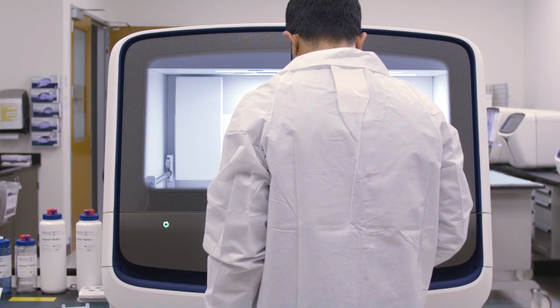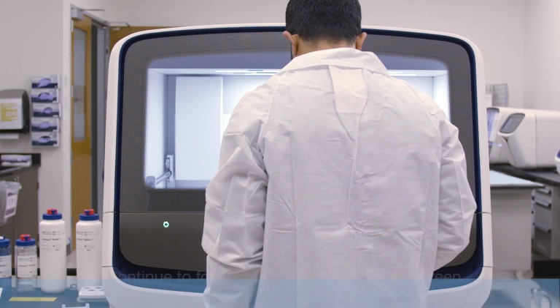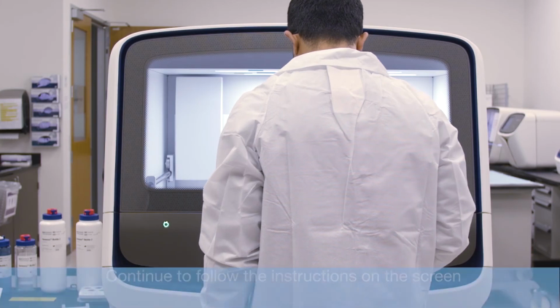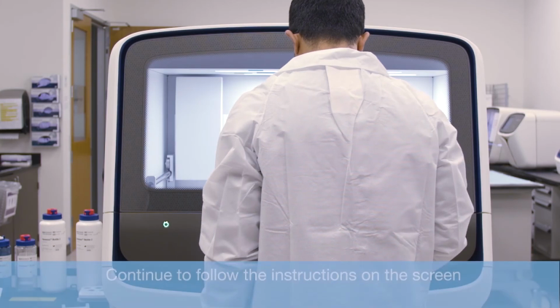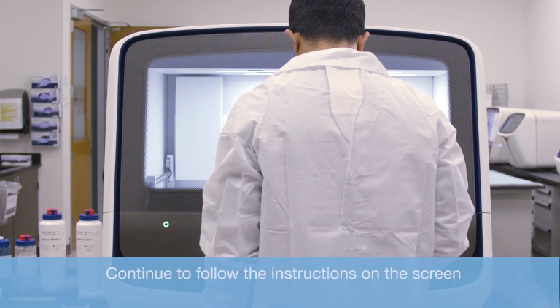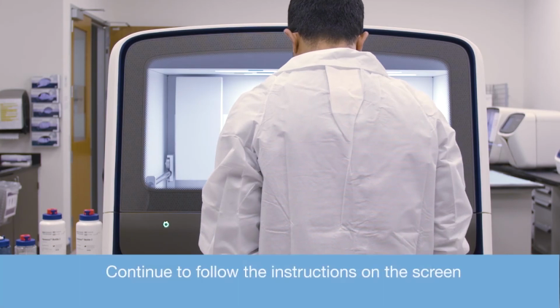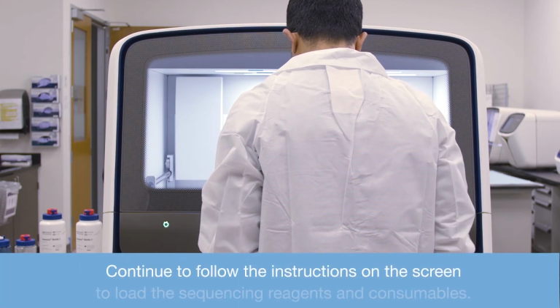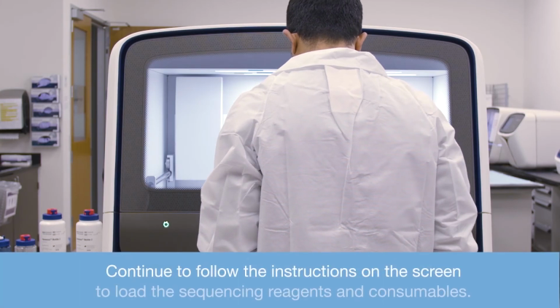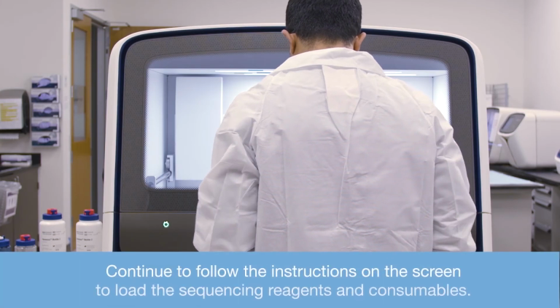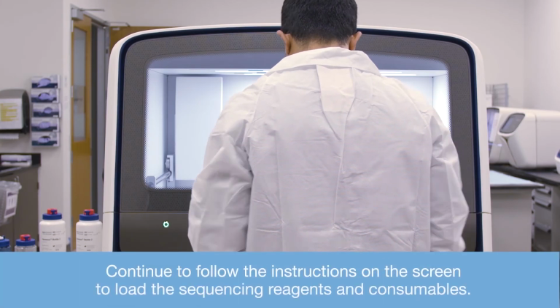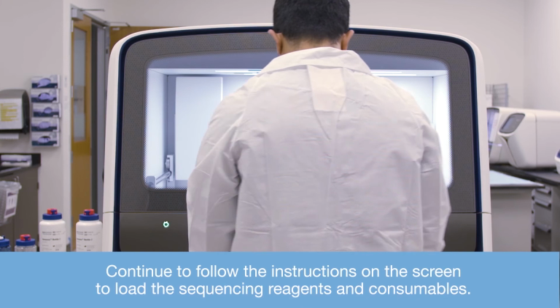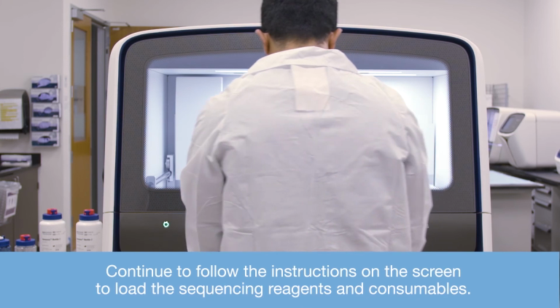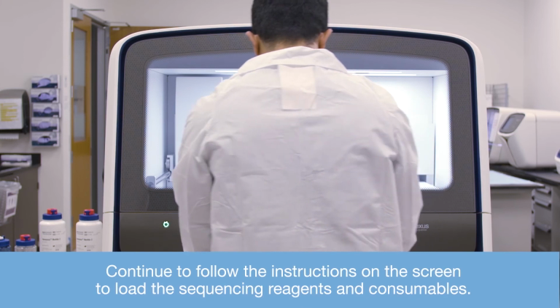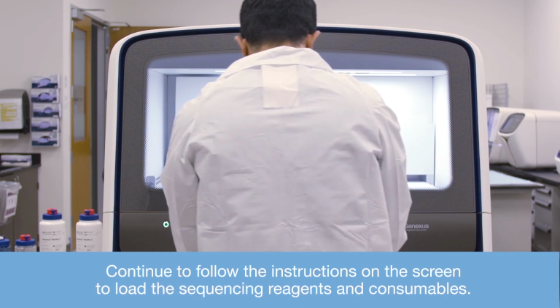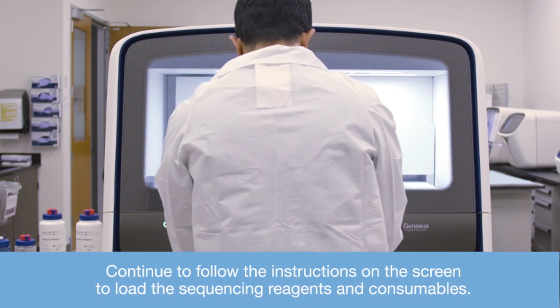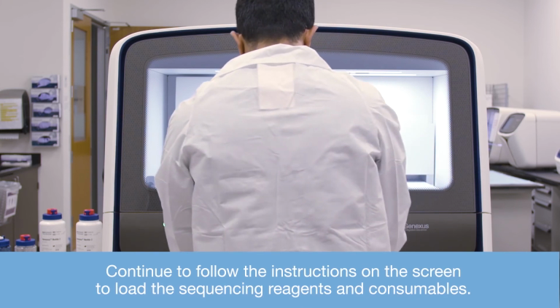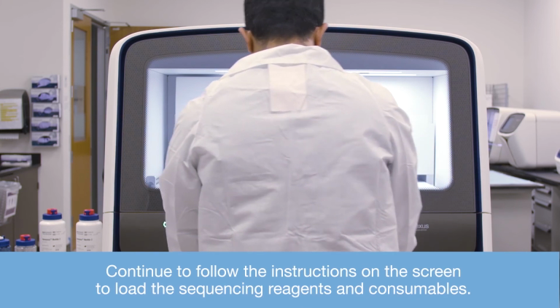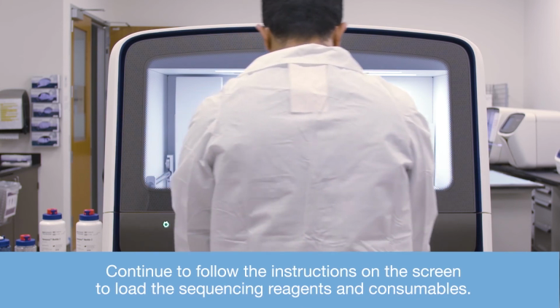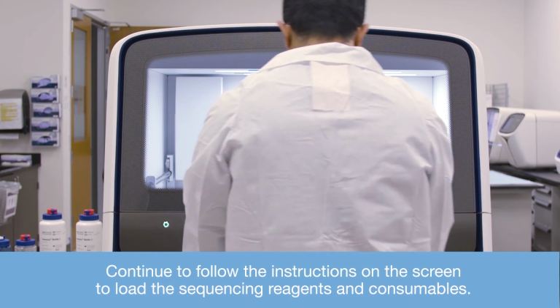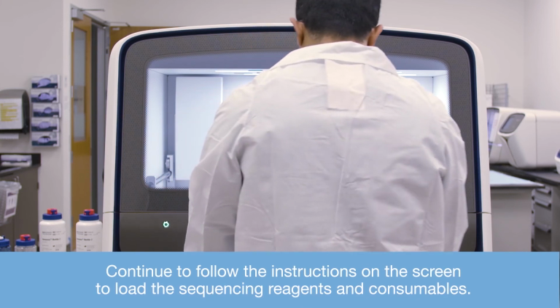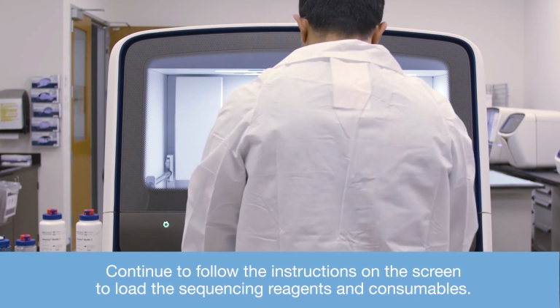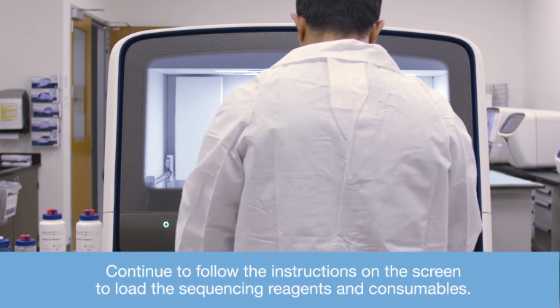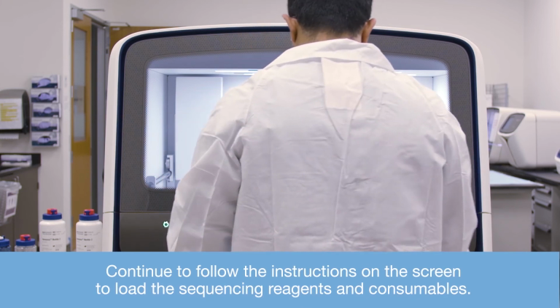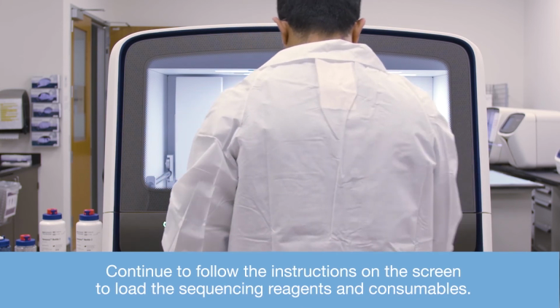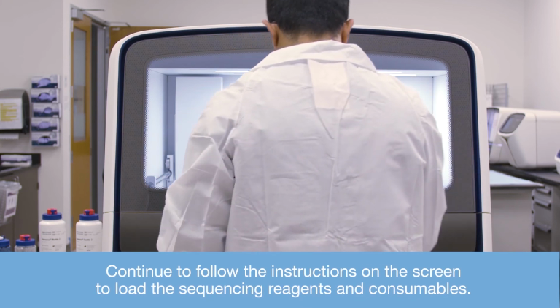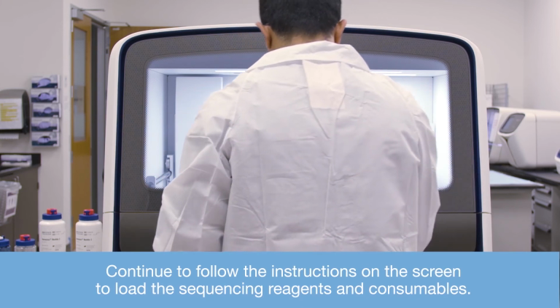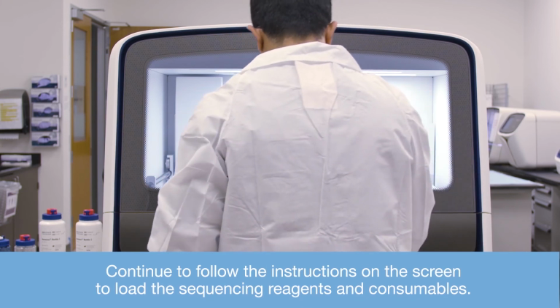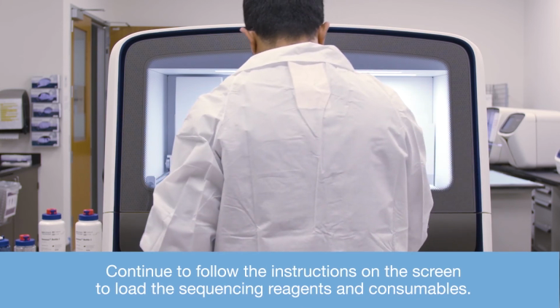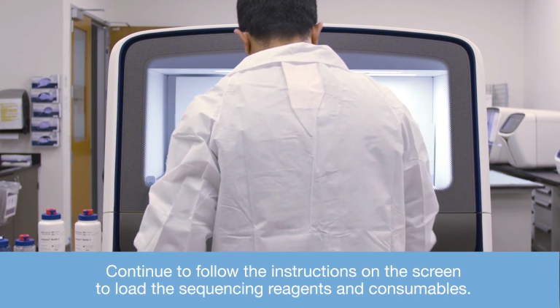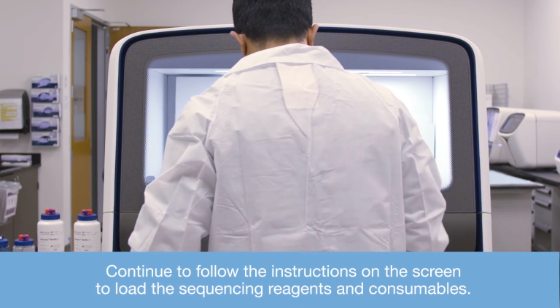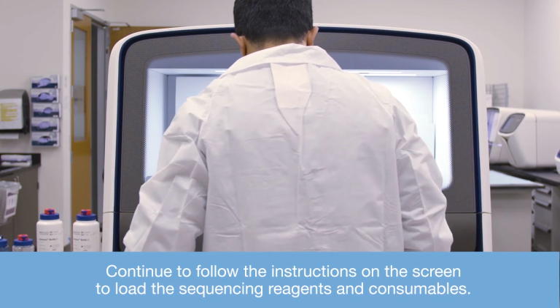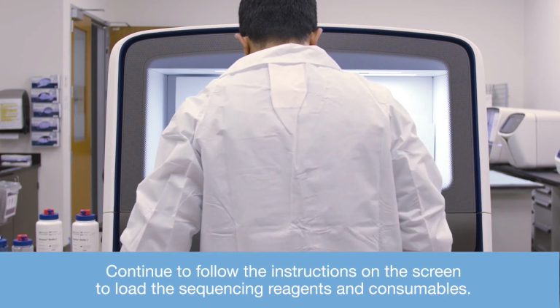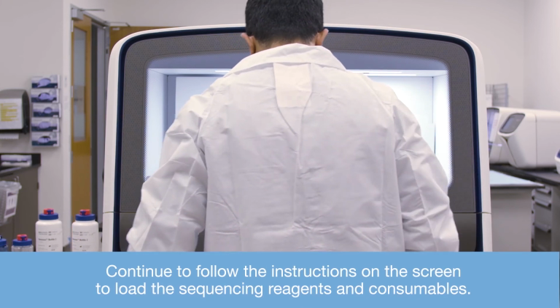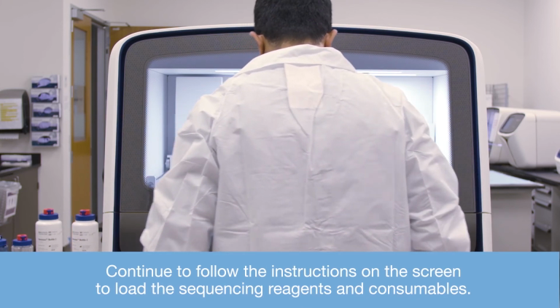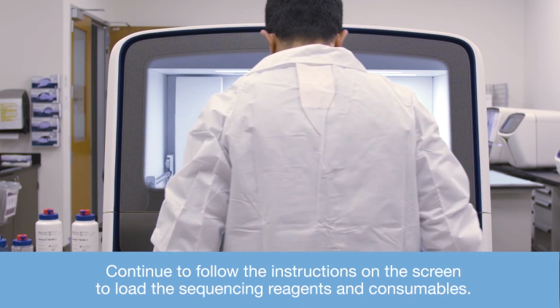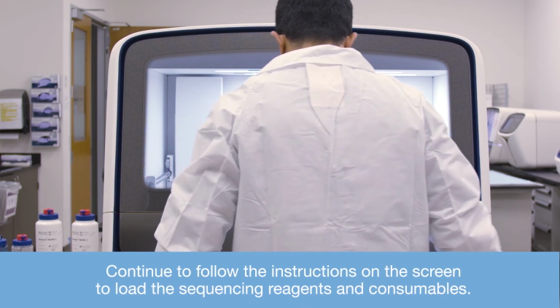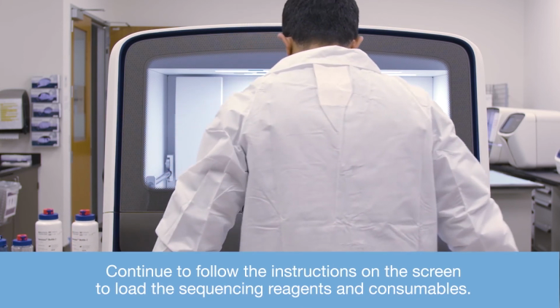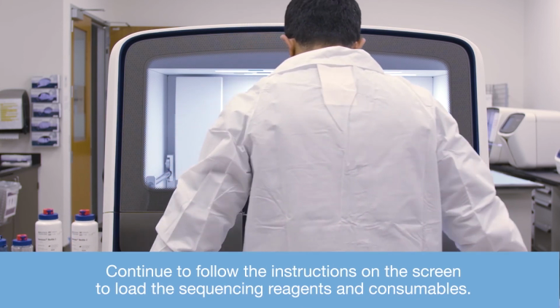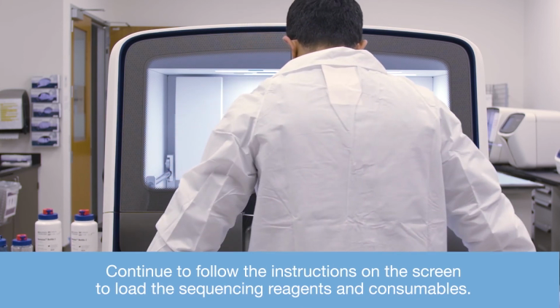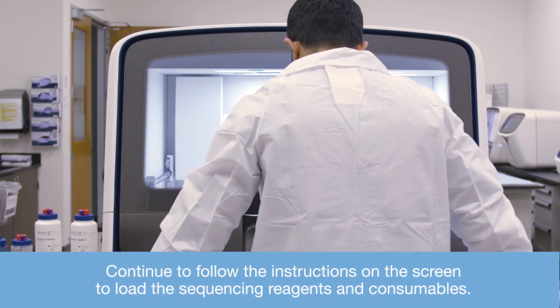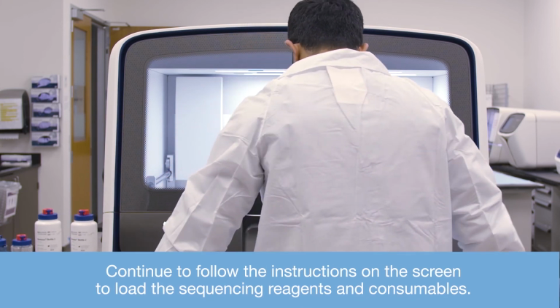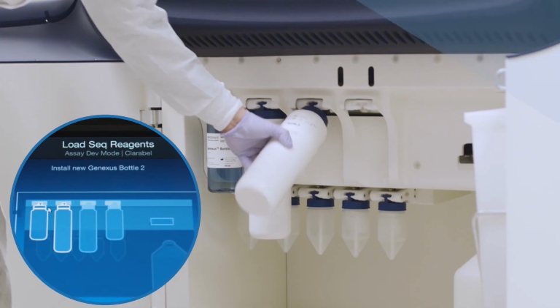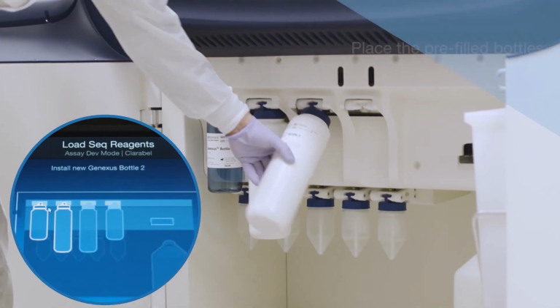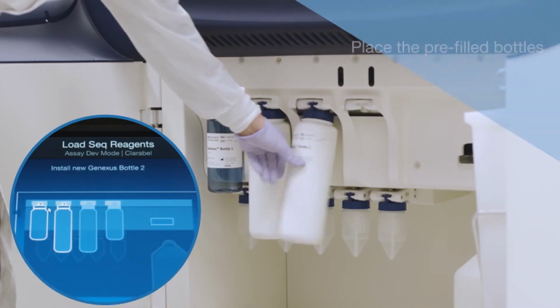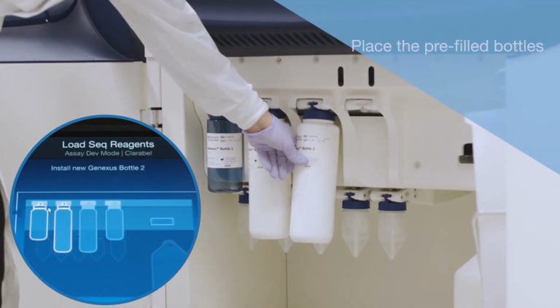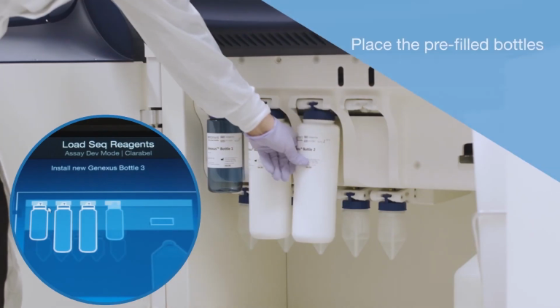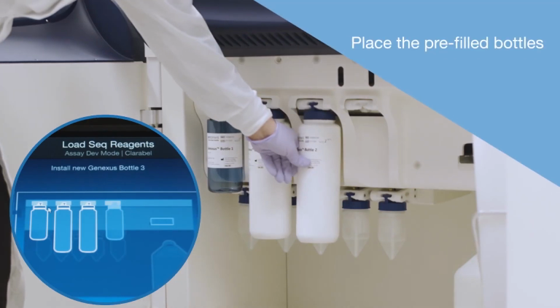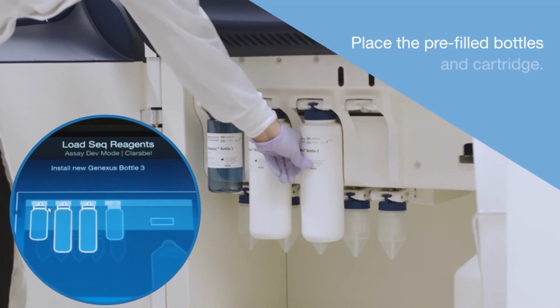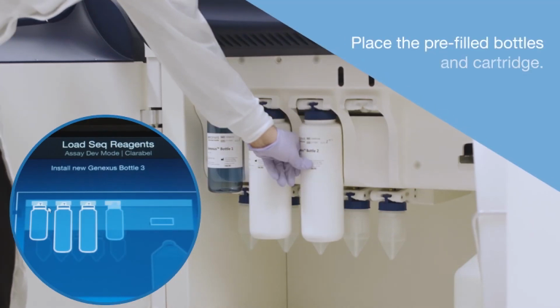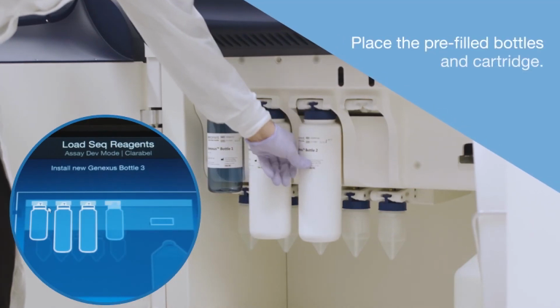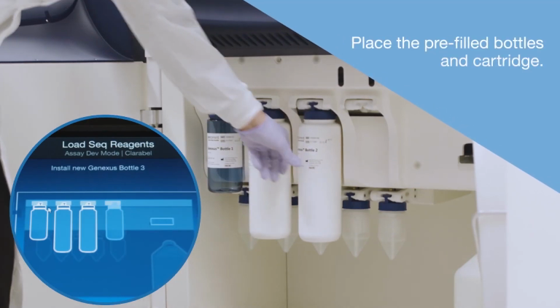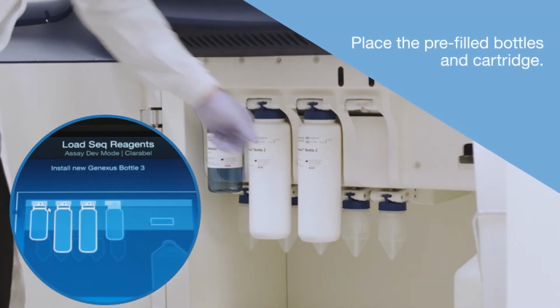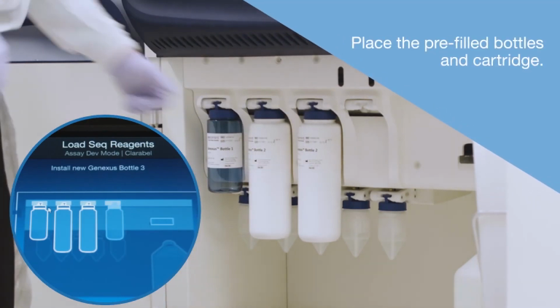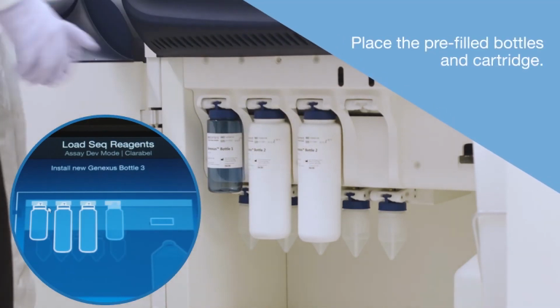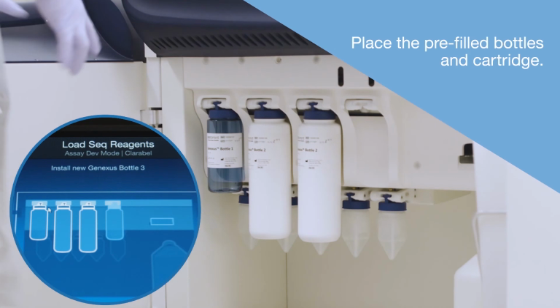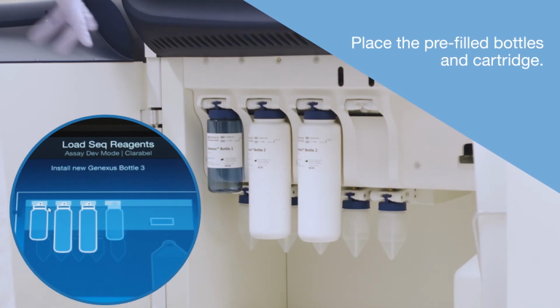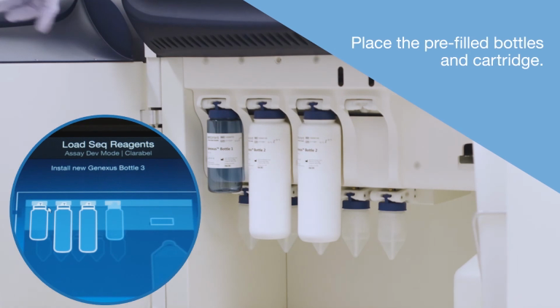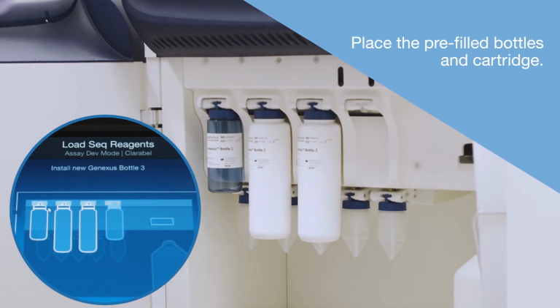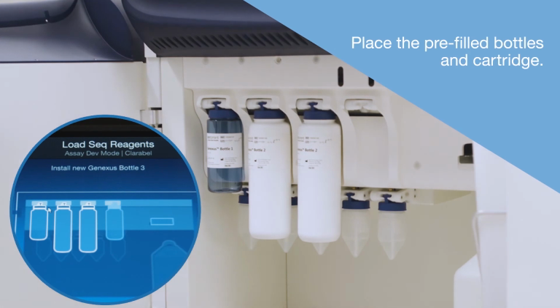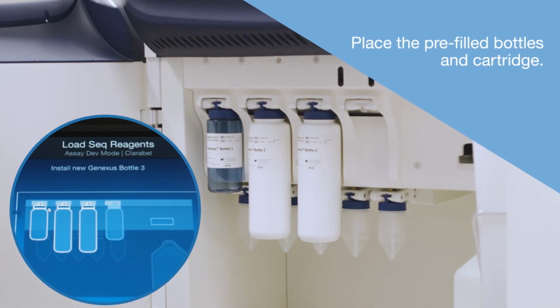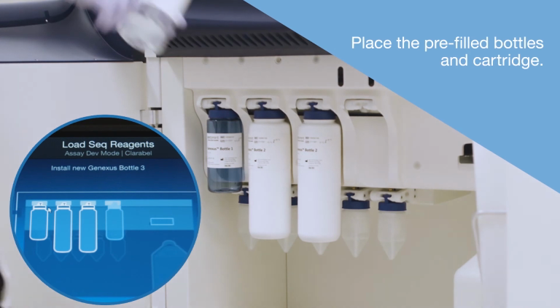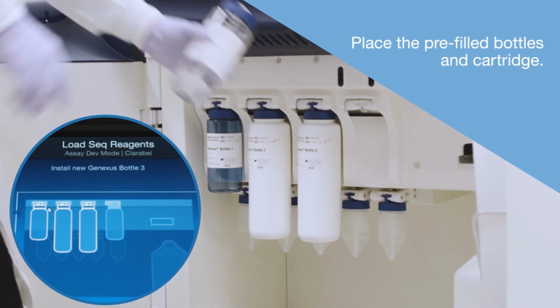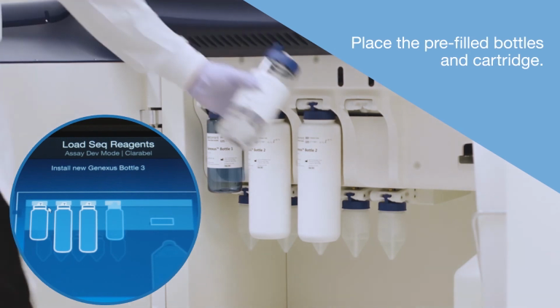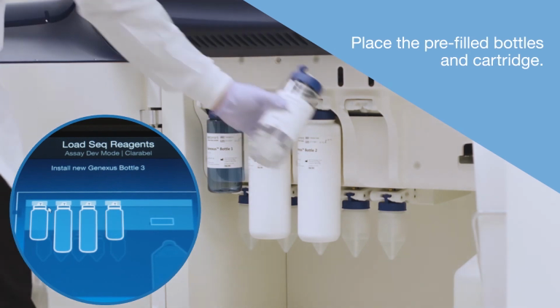Continue to follow the instructions on the screen to load the sequencing reagents and consumables. Place the pre-filled bottles and cartridge.